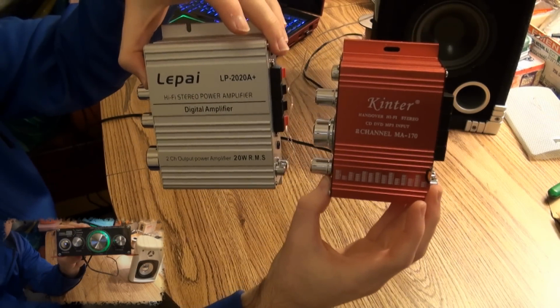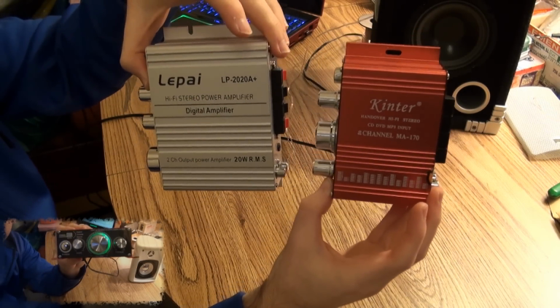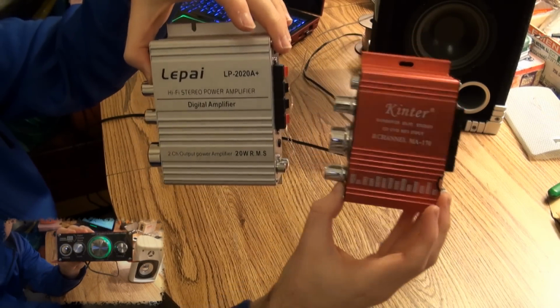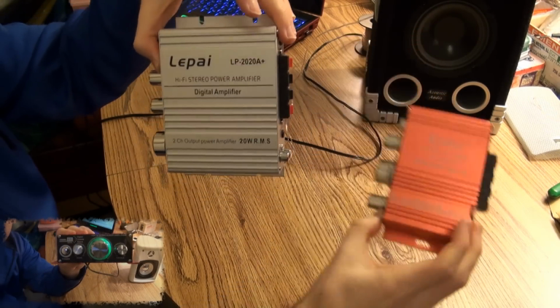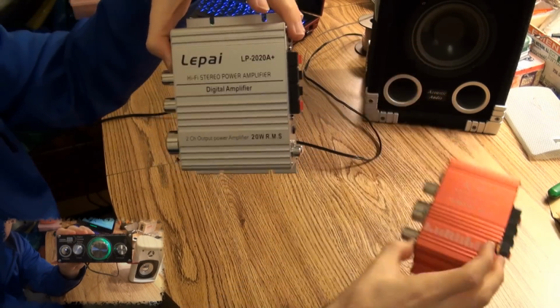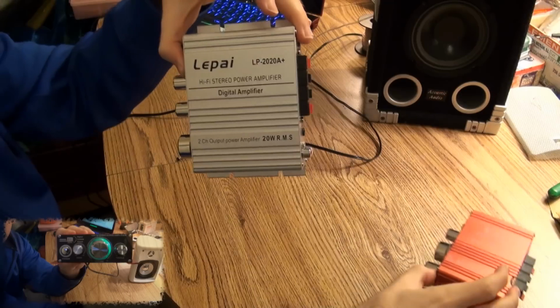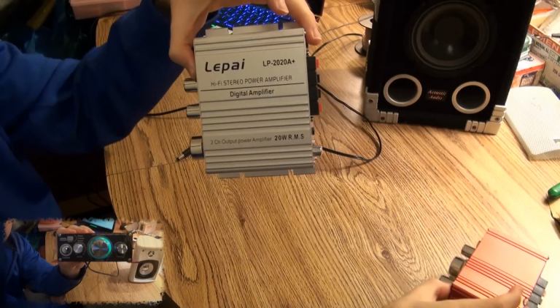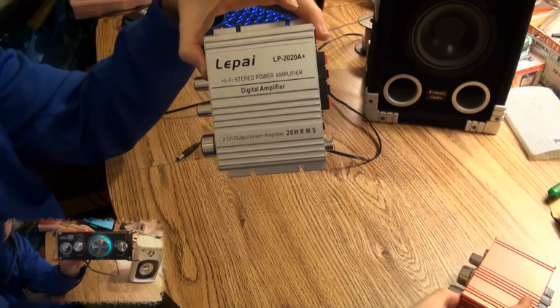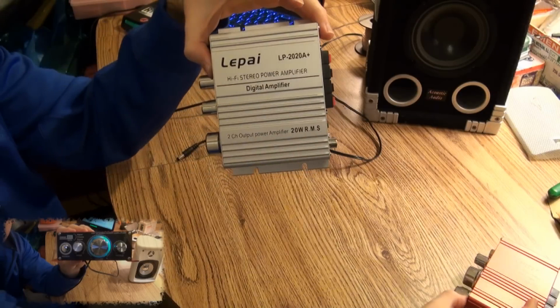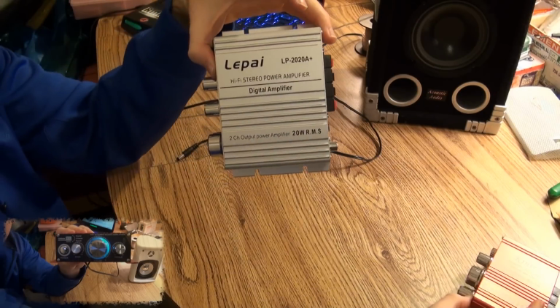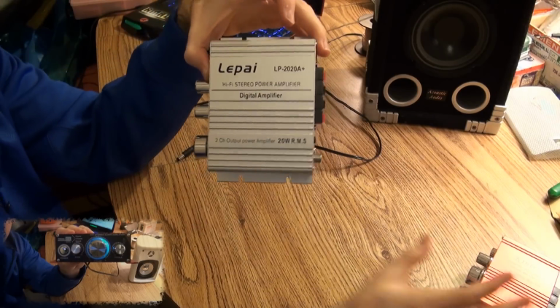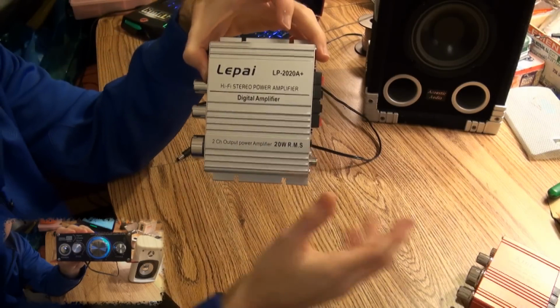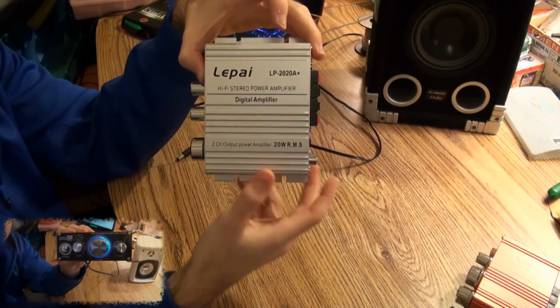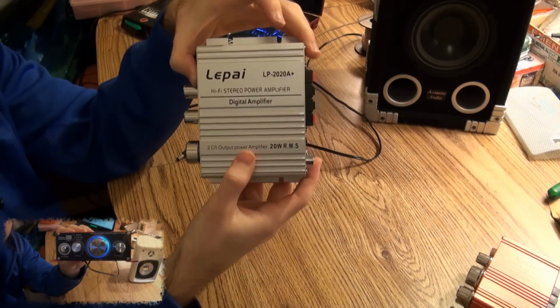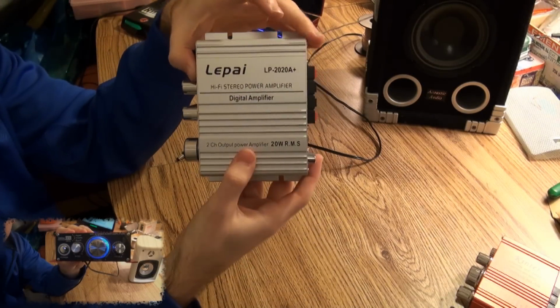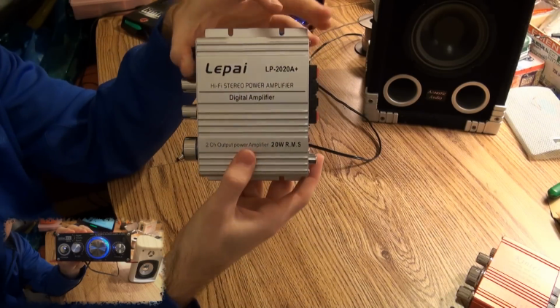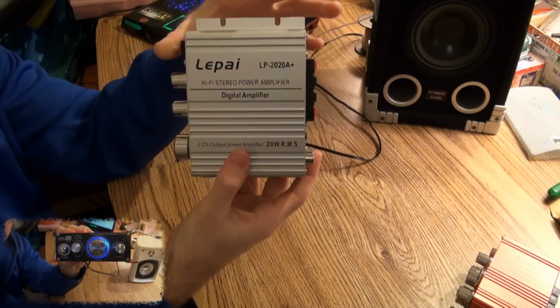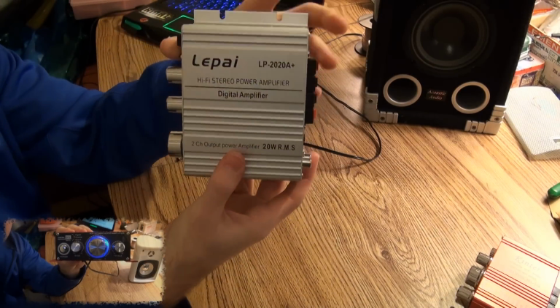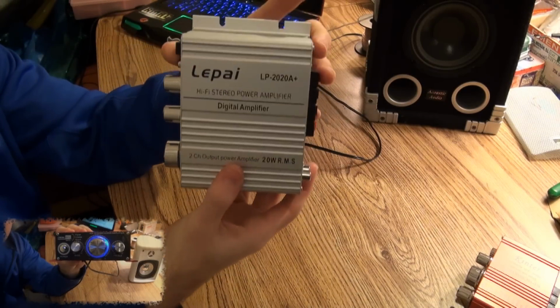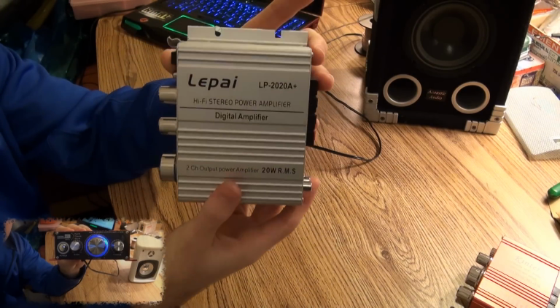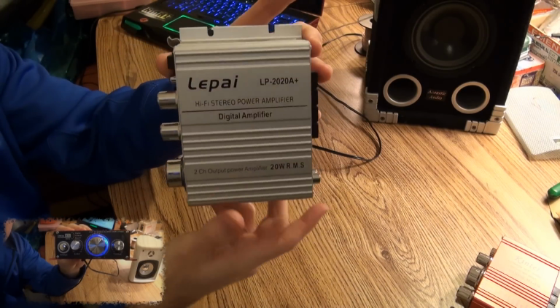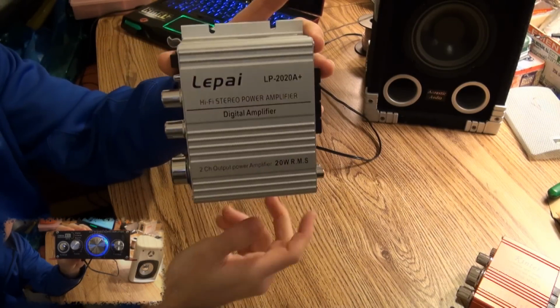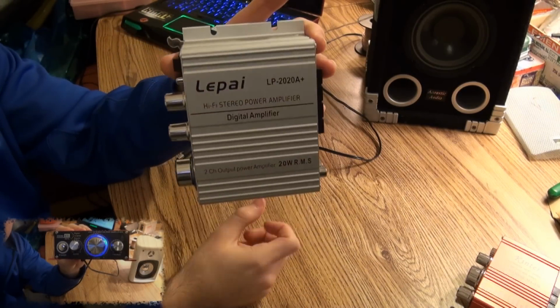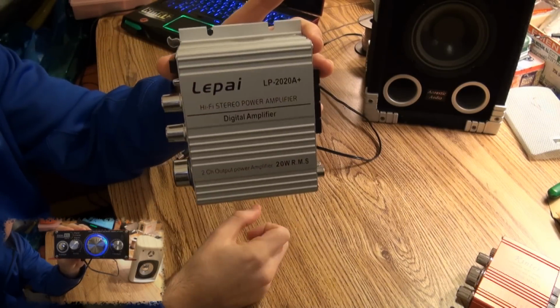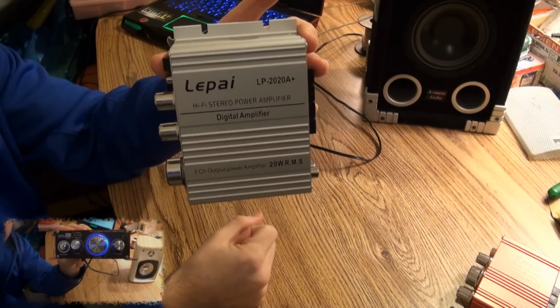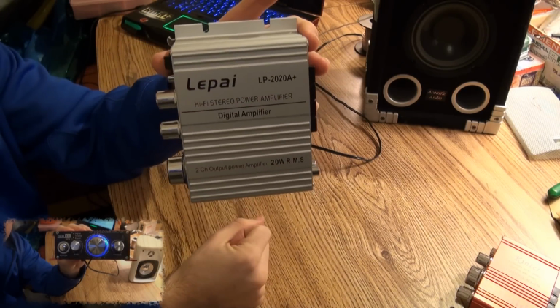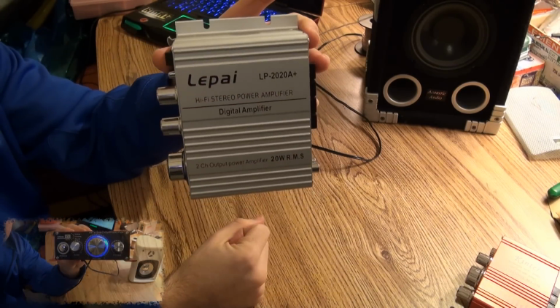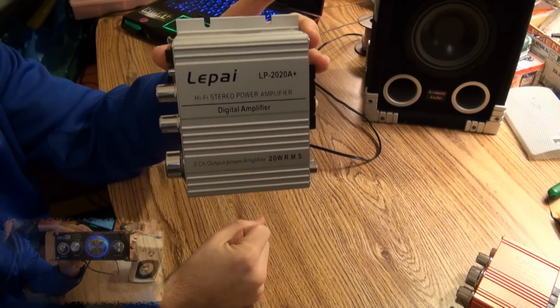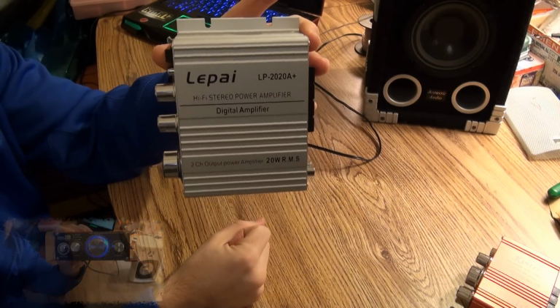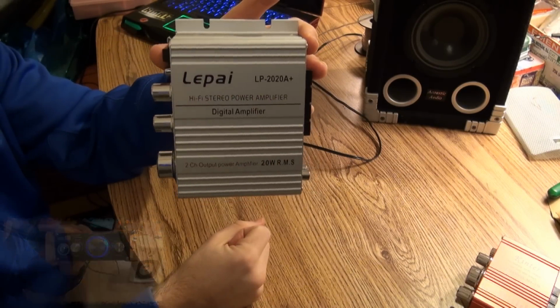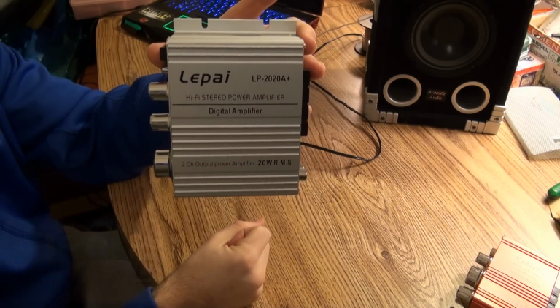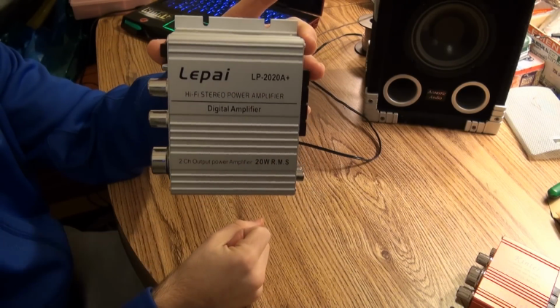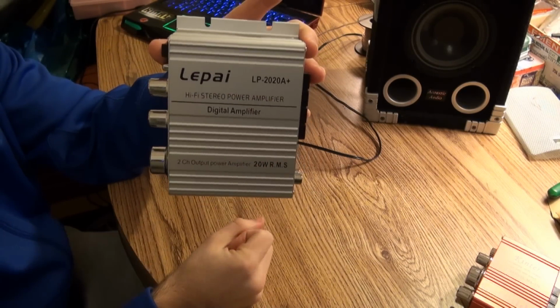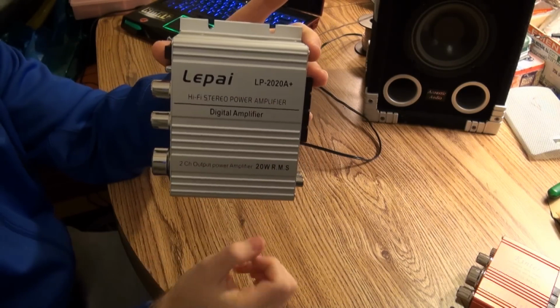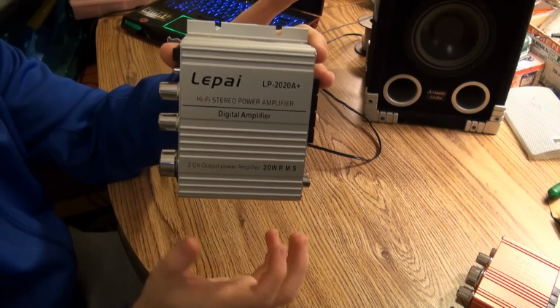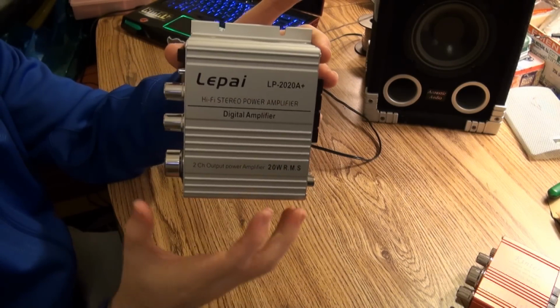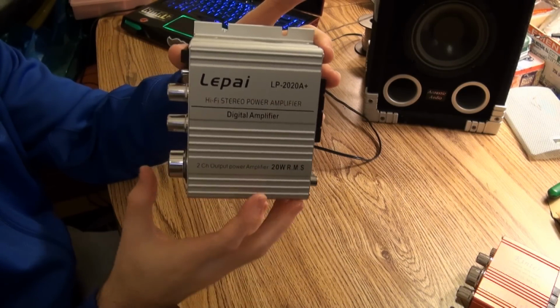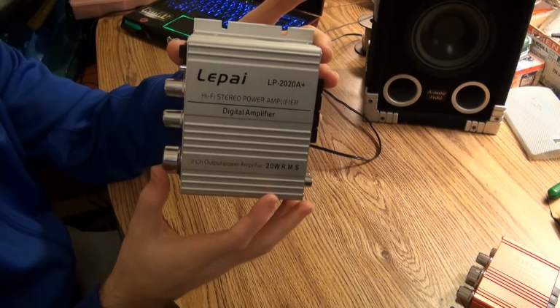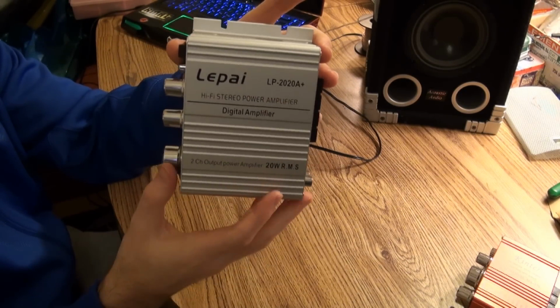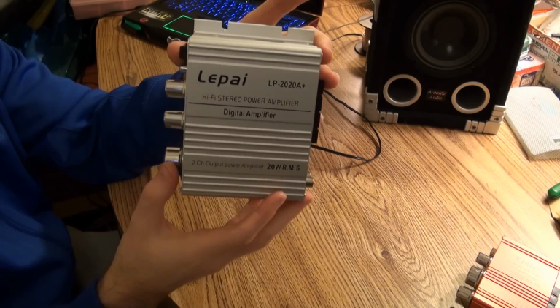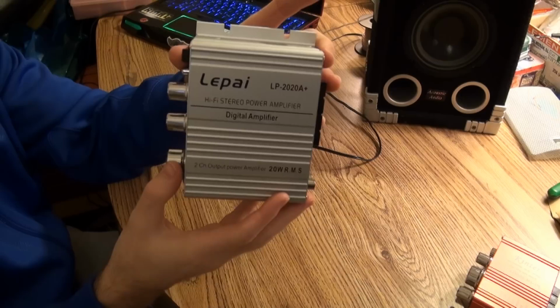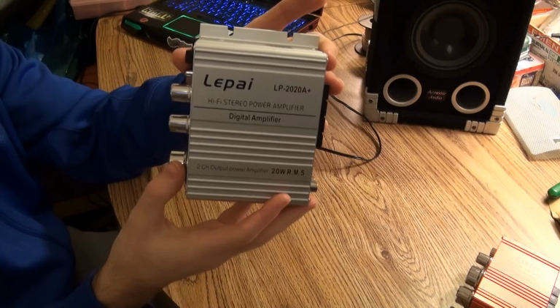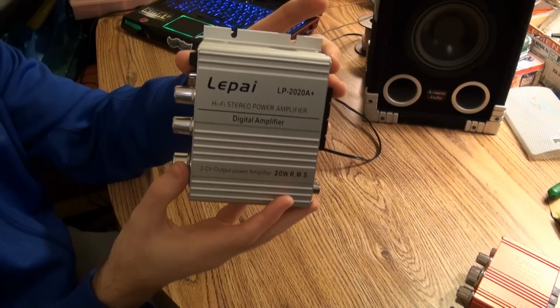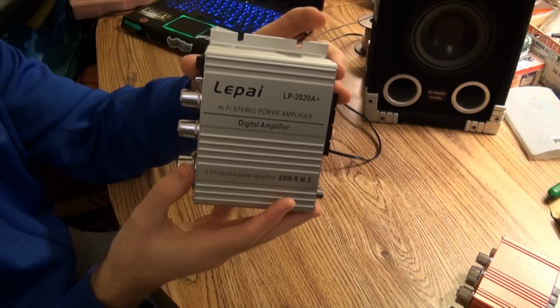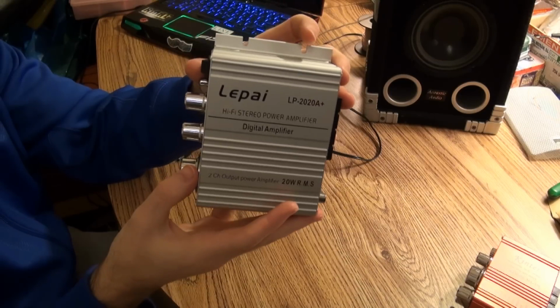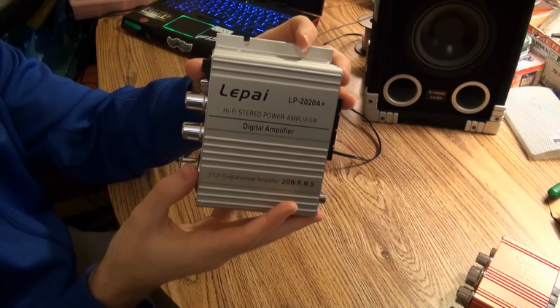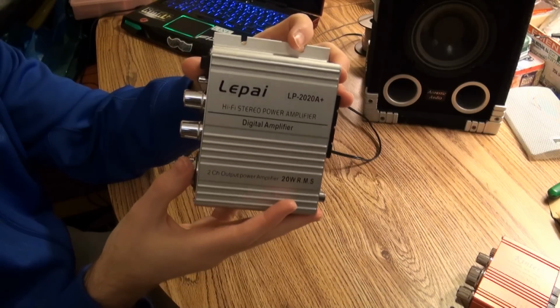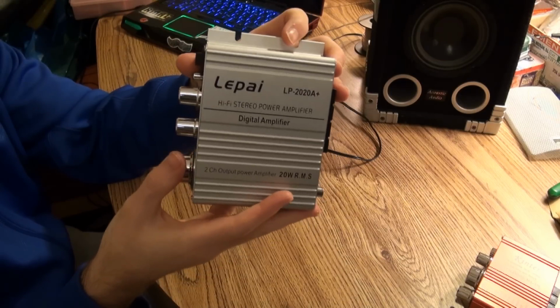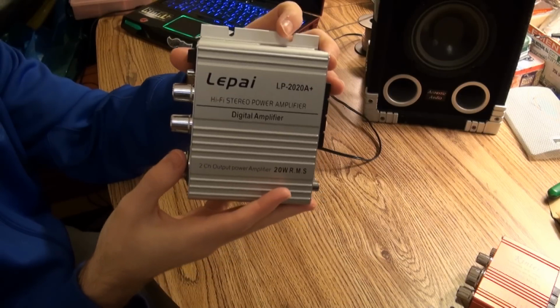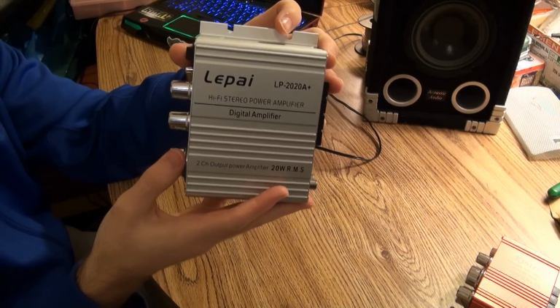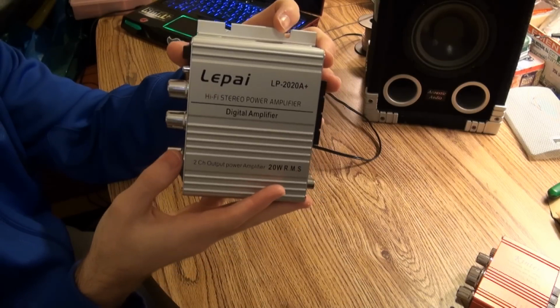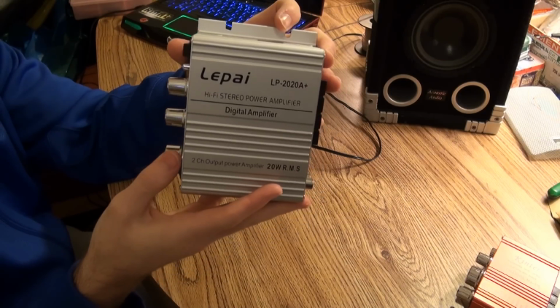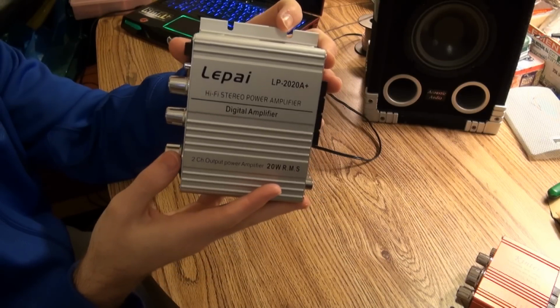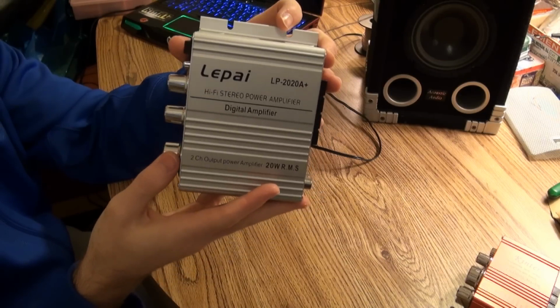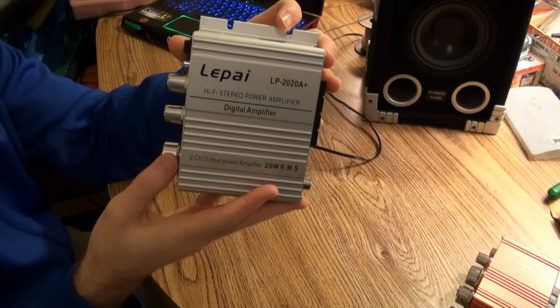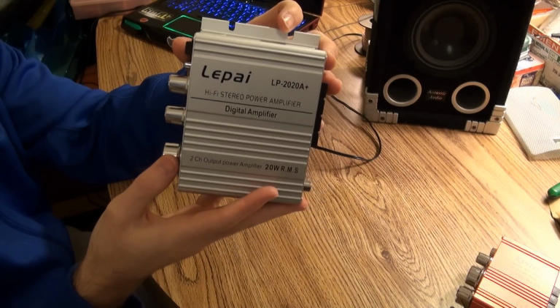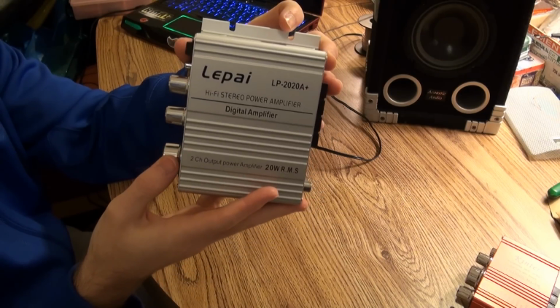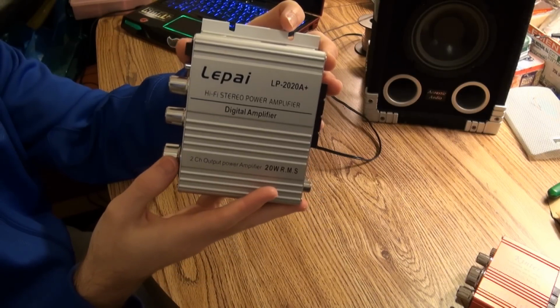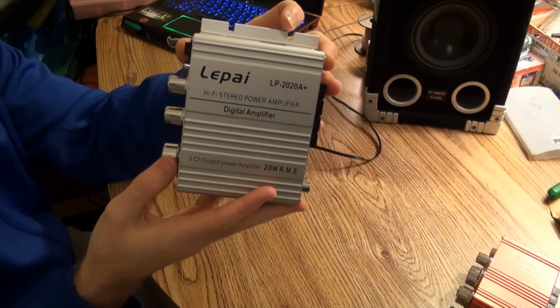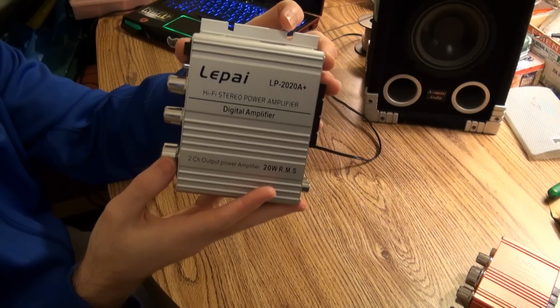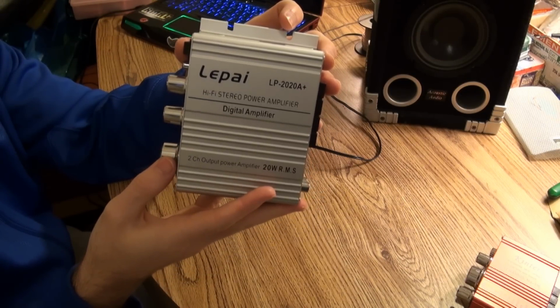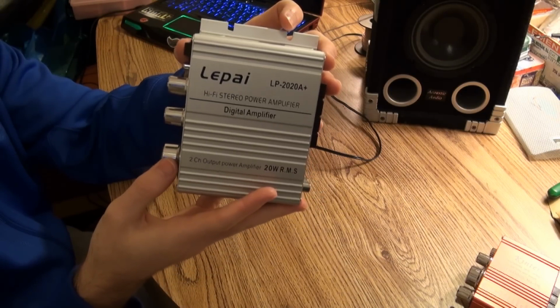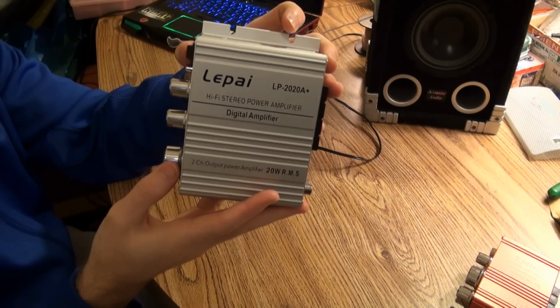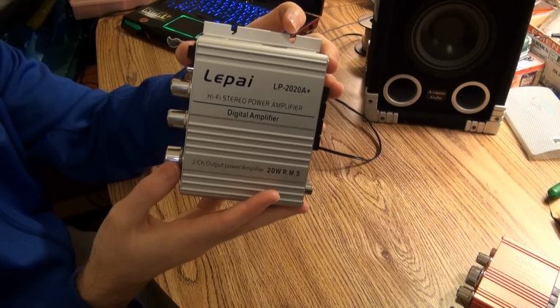As you can see, the LAPAI is a little bigger, and it's also a little bit more nice. It has some more functionality, and it offers a lot more power.